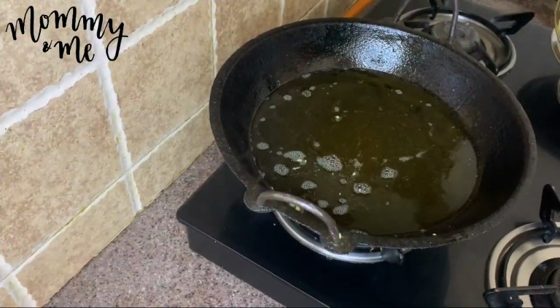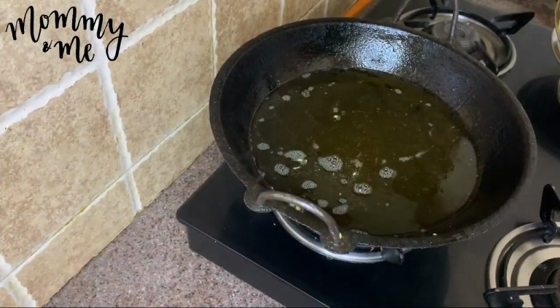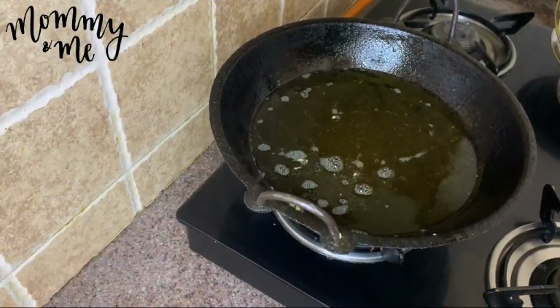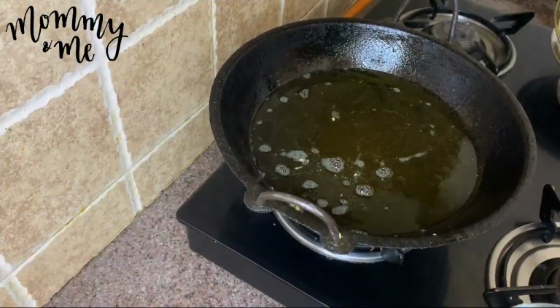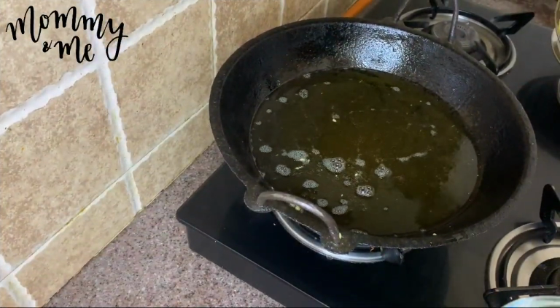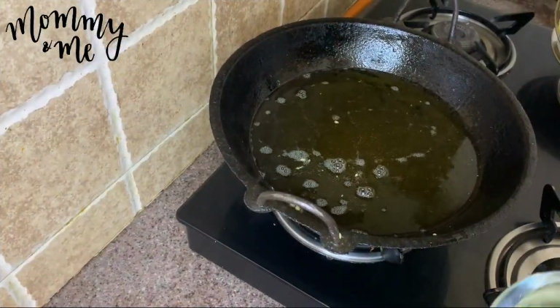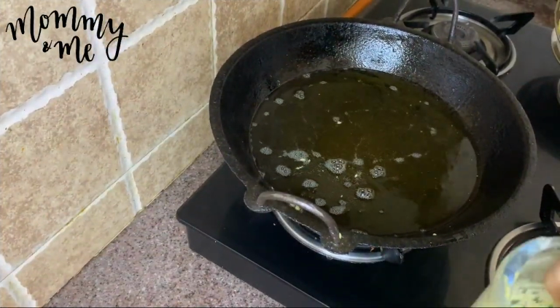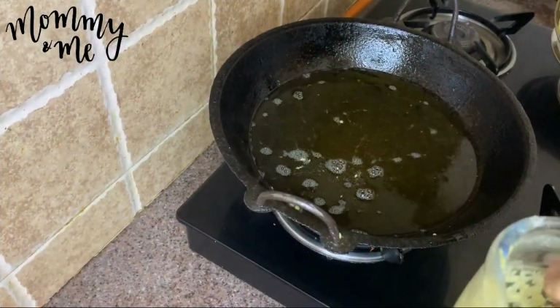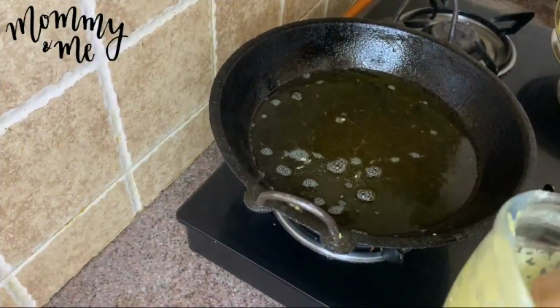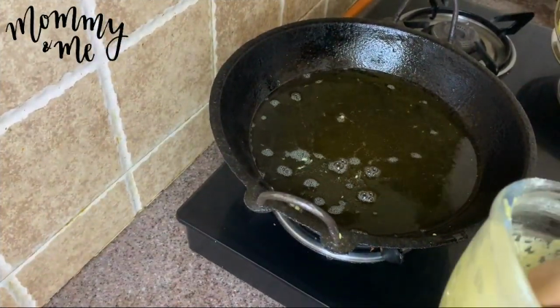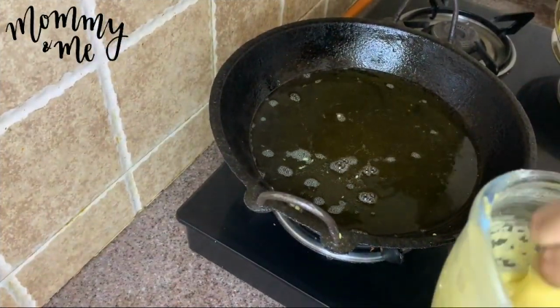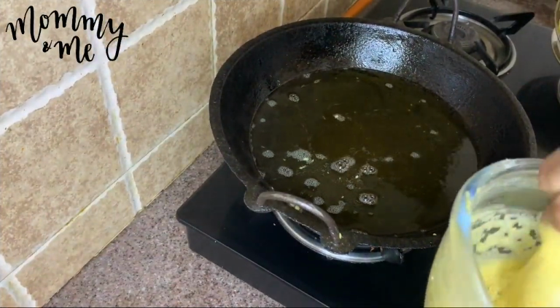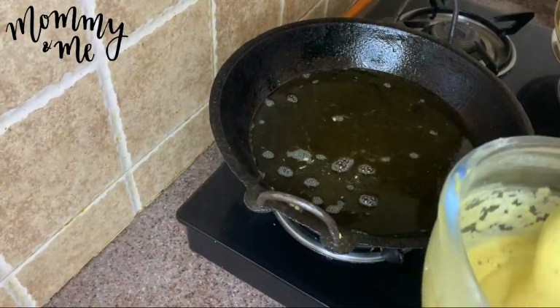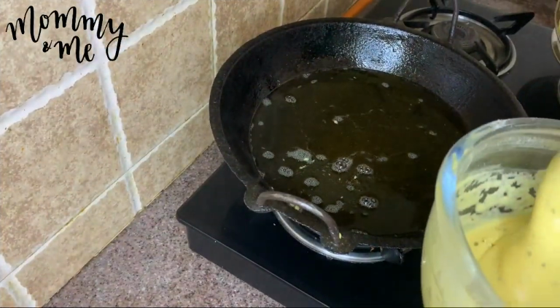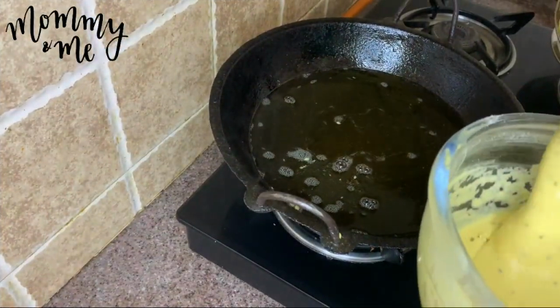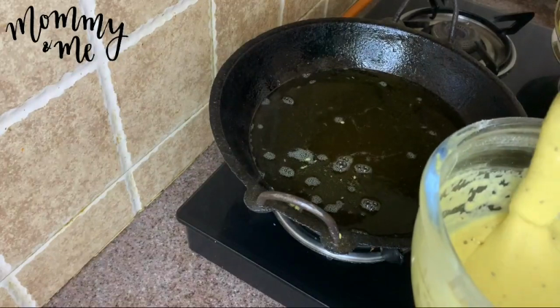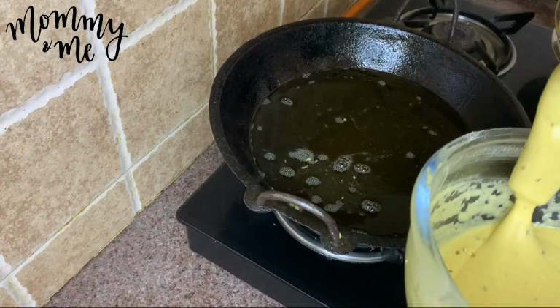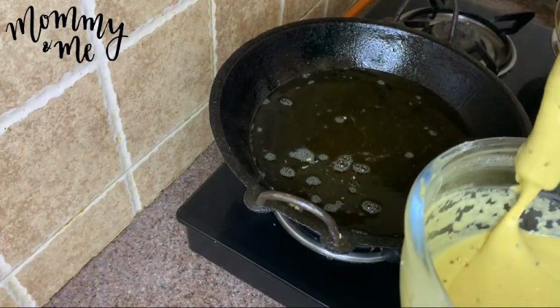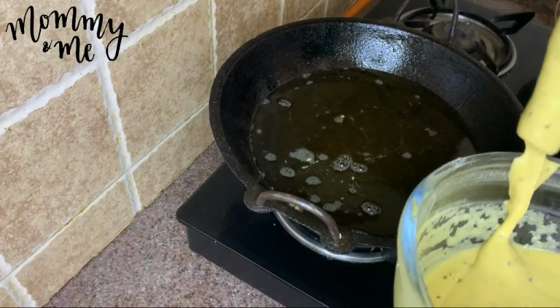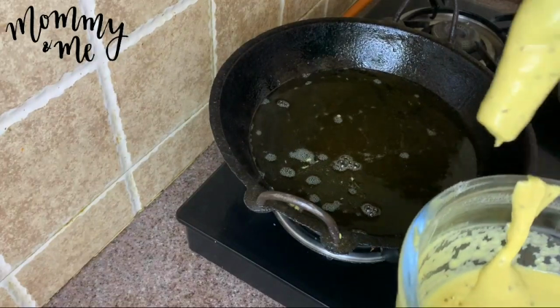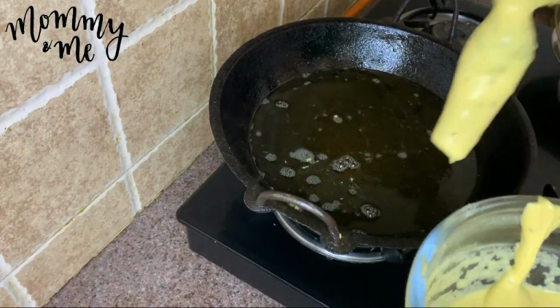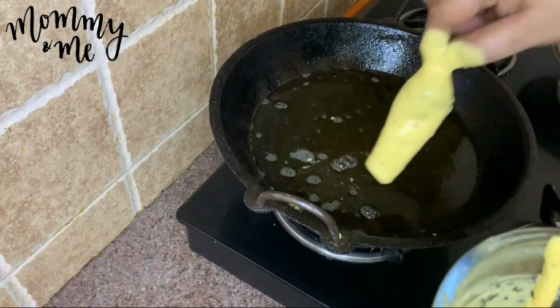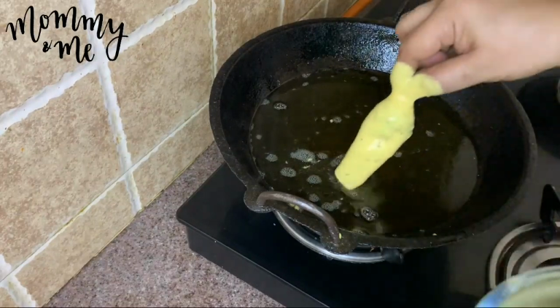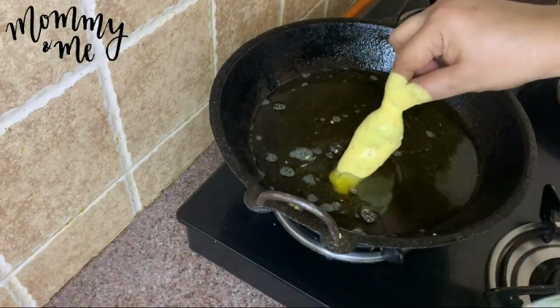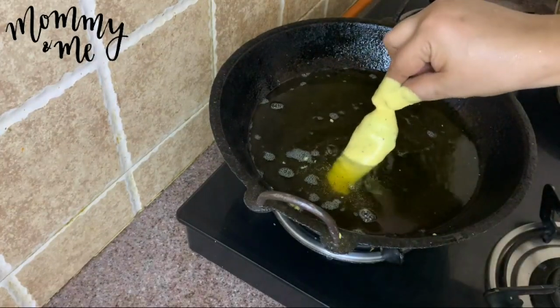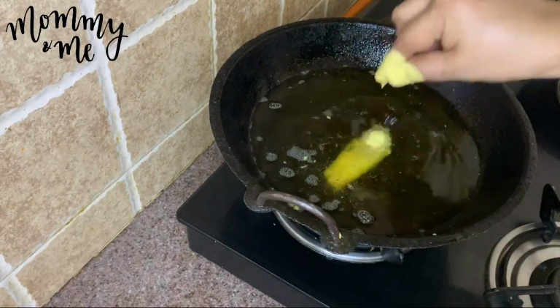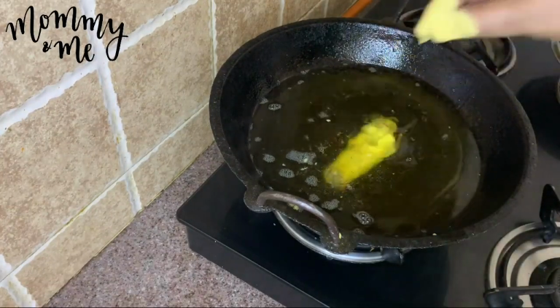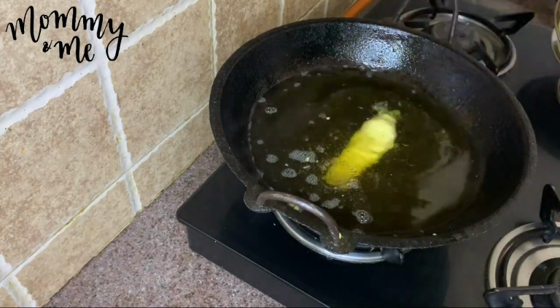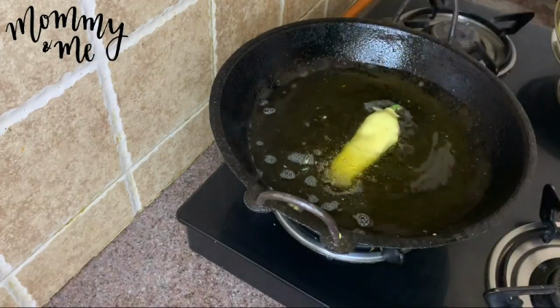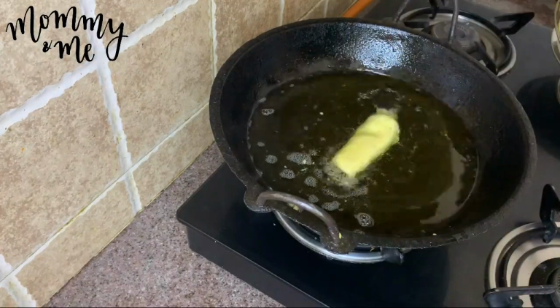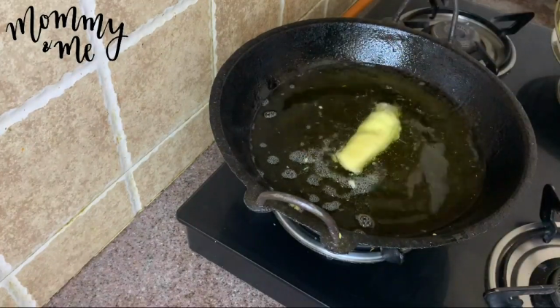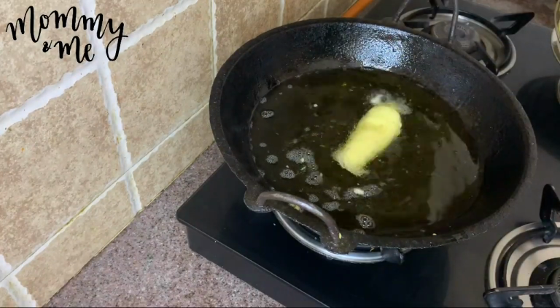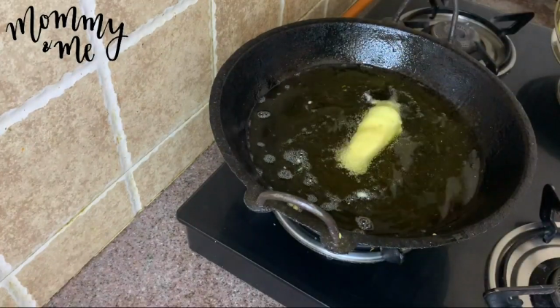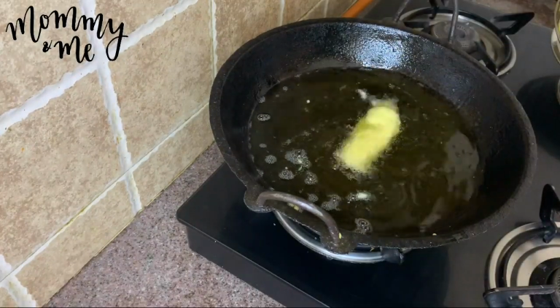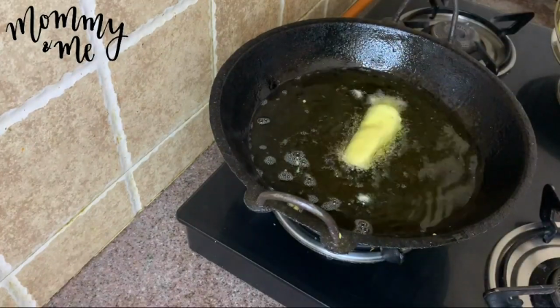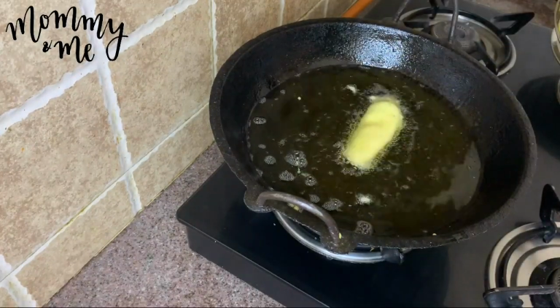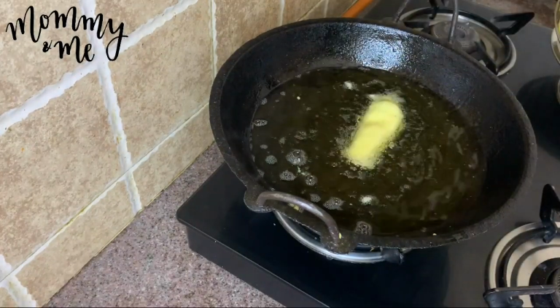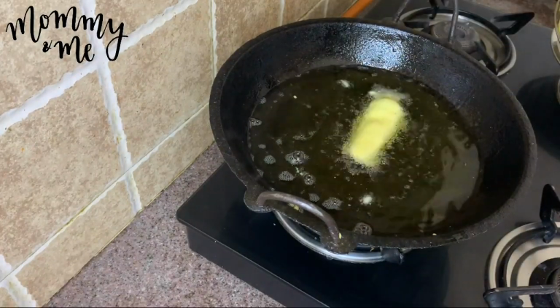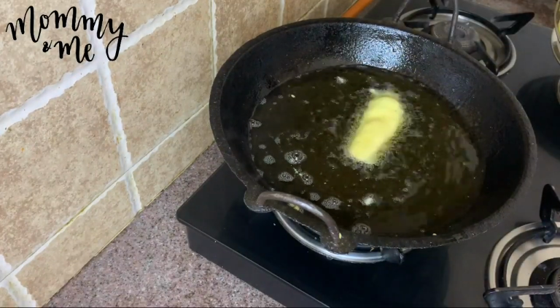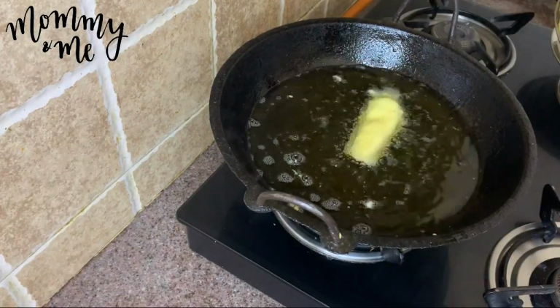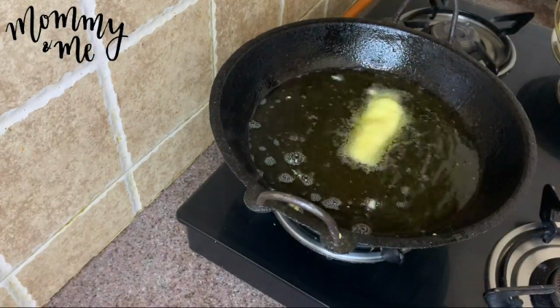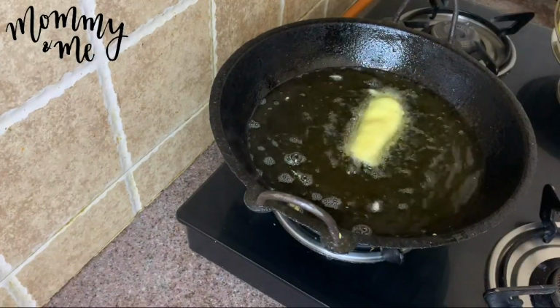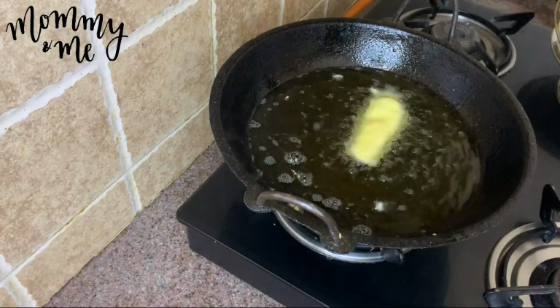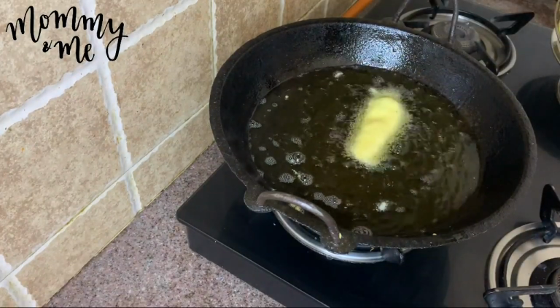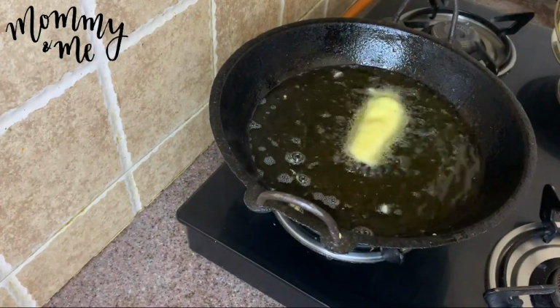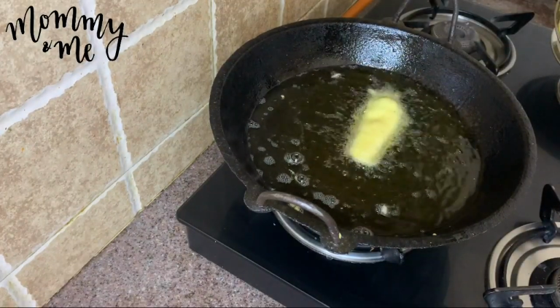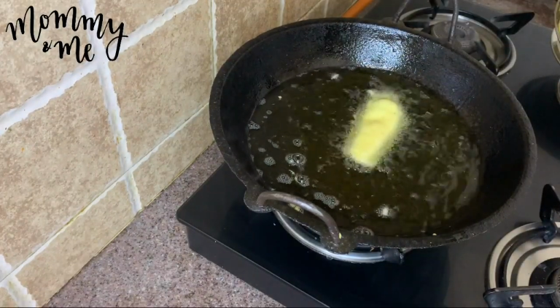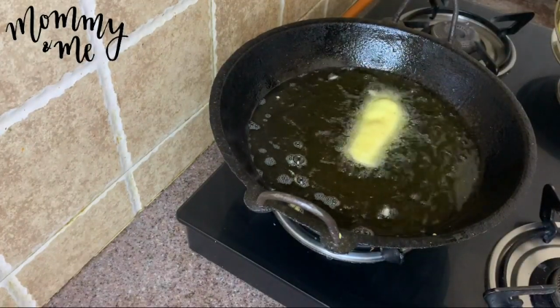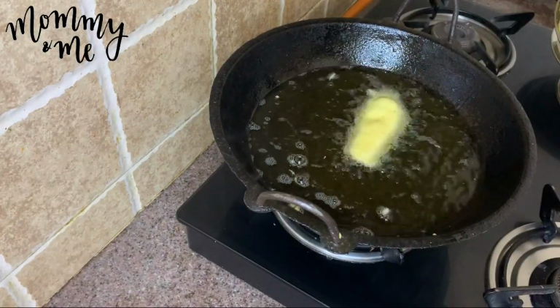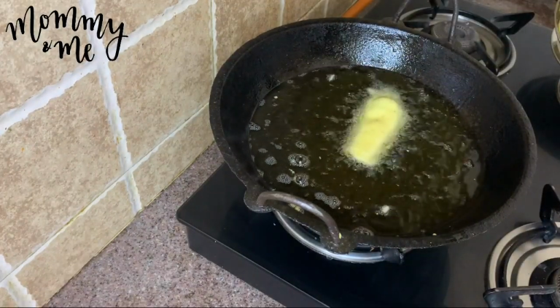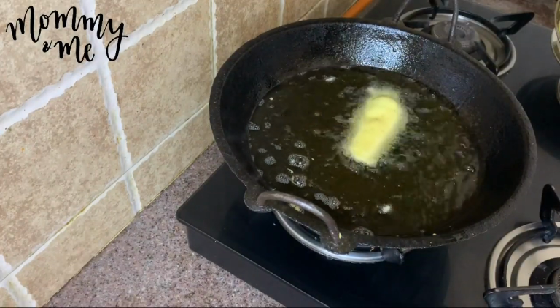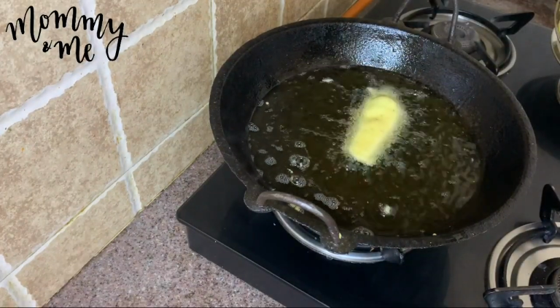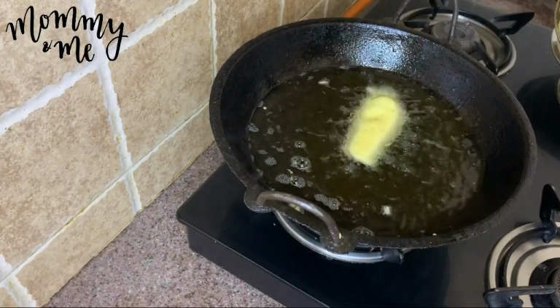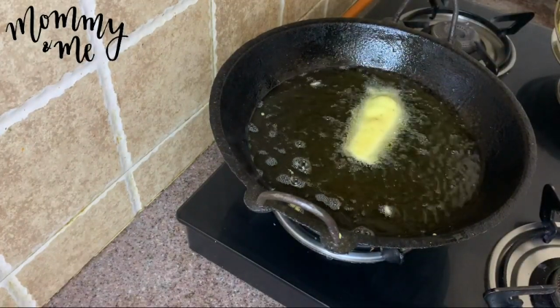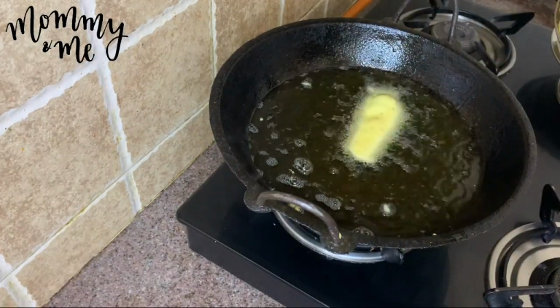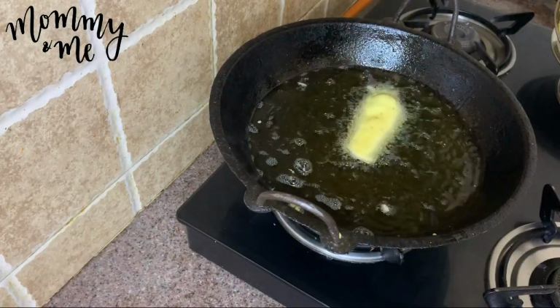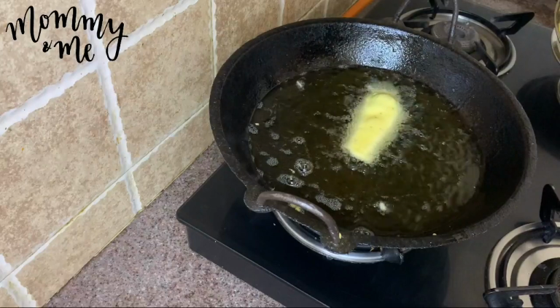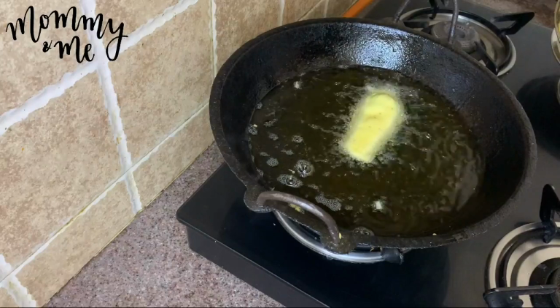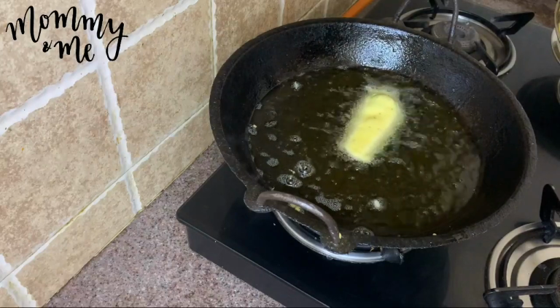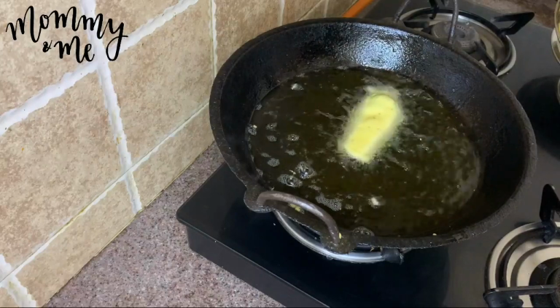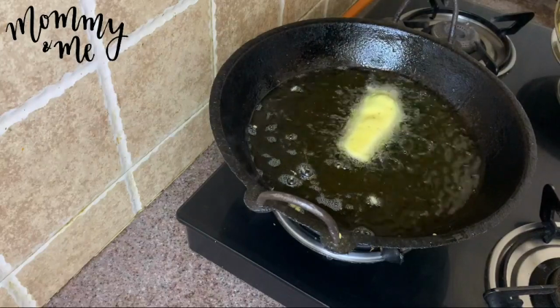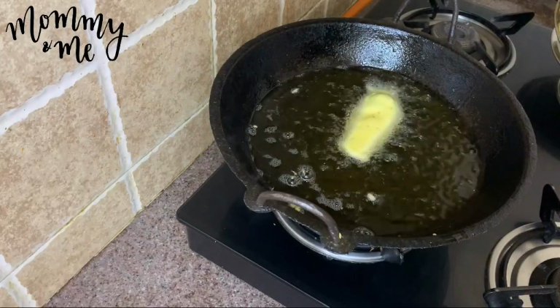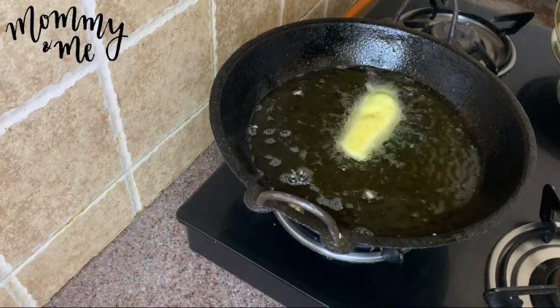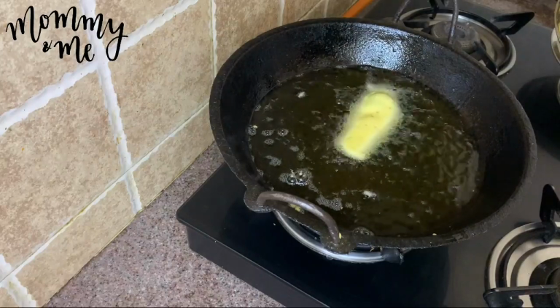Cut the oil in a thin slice, add the oil in hot oil, and pour the oil in.